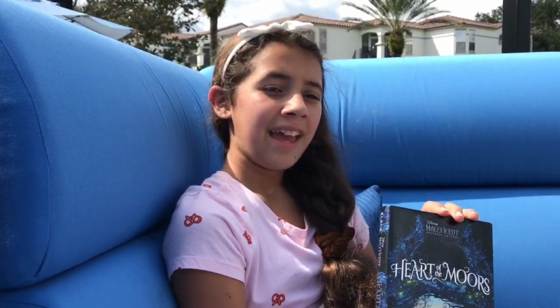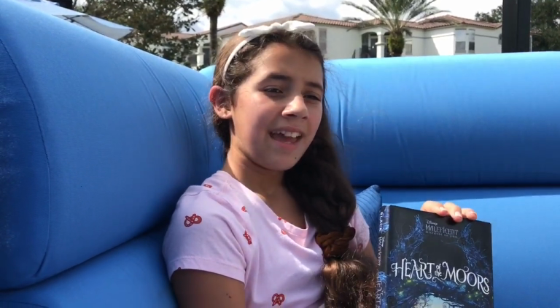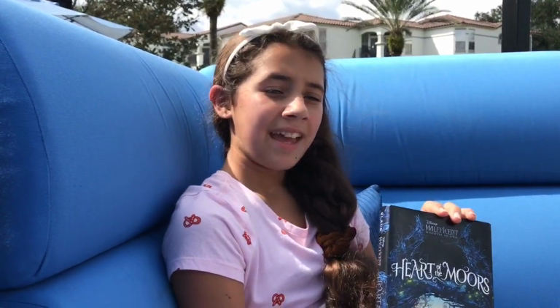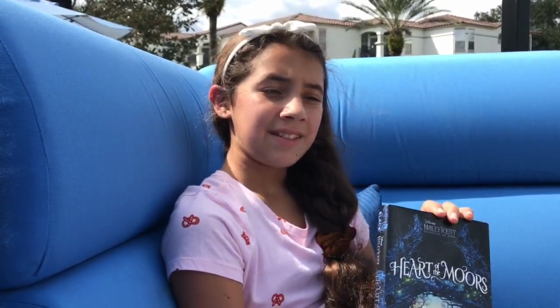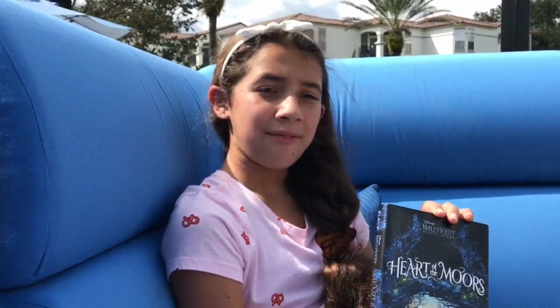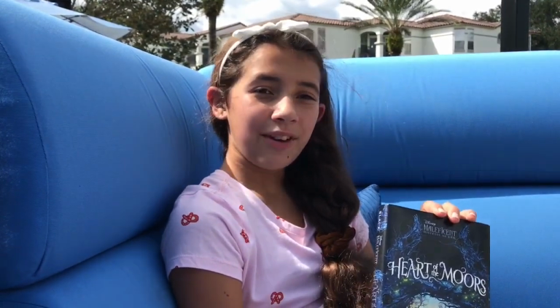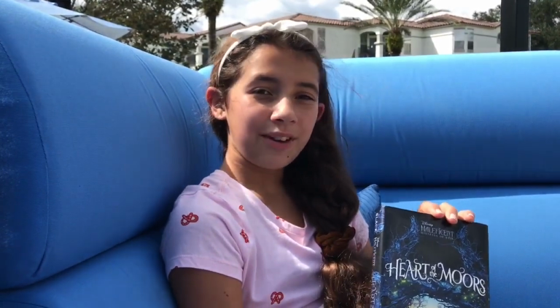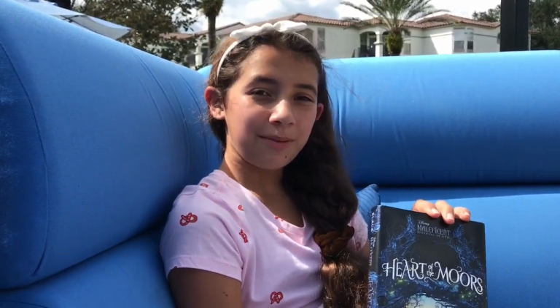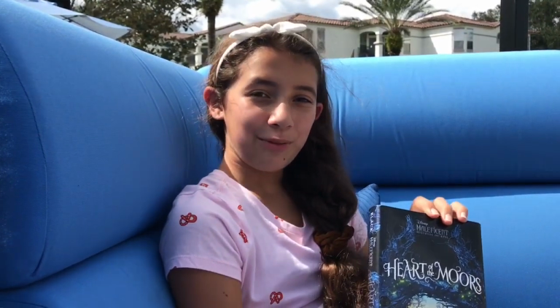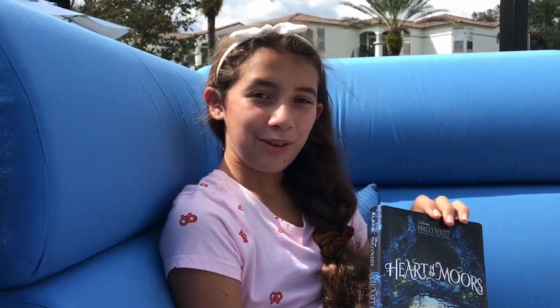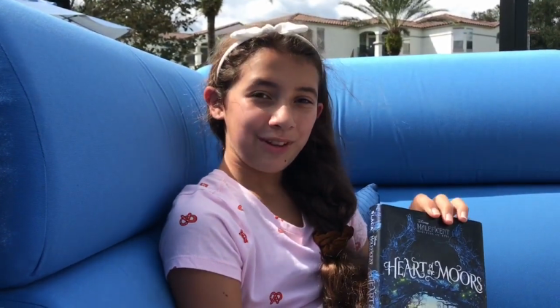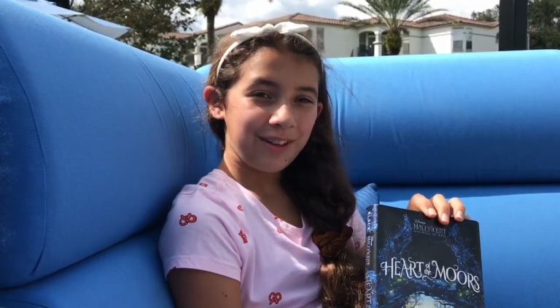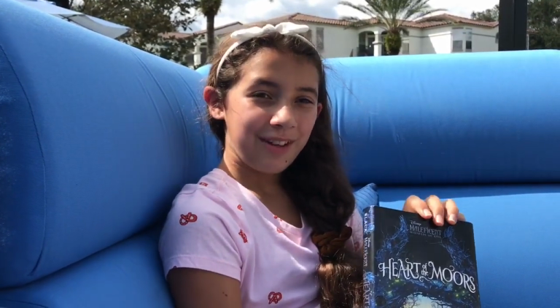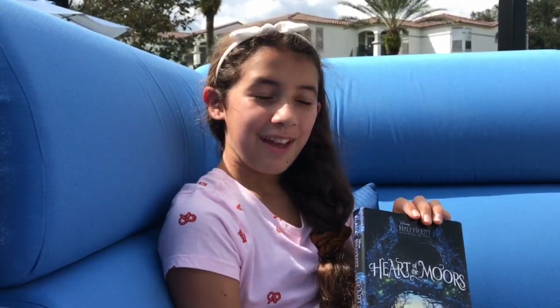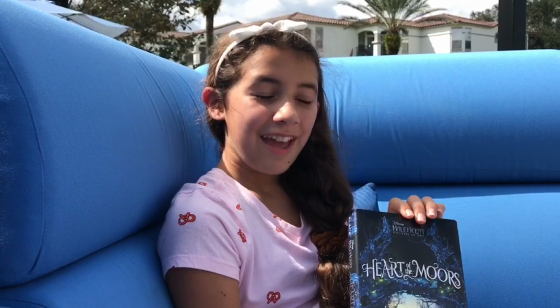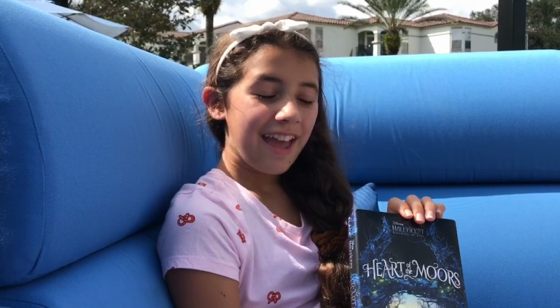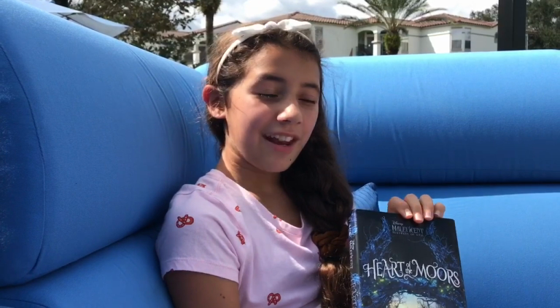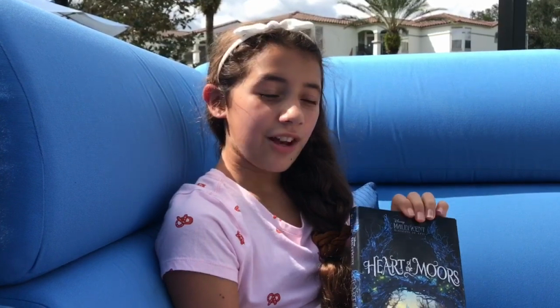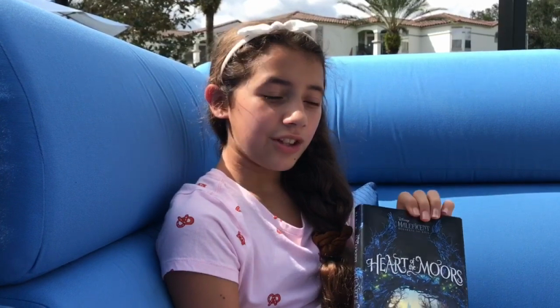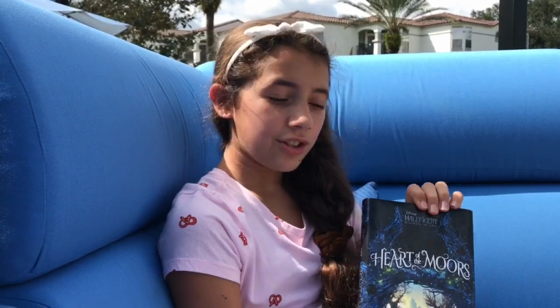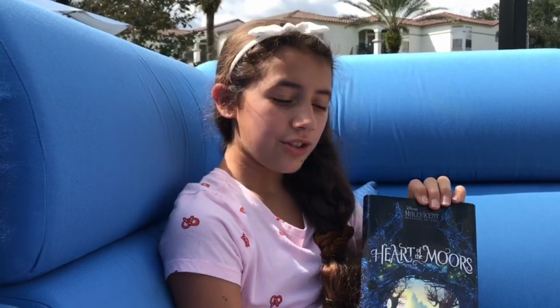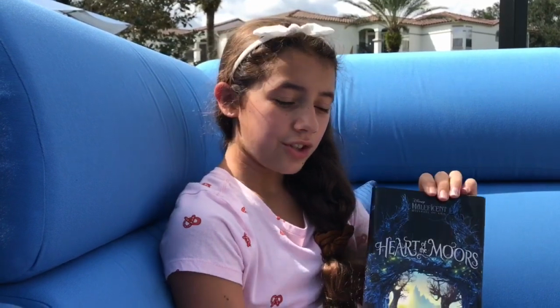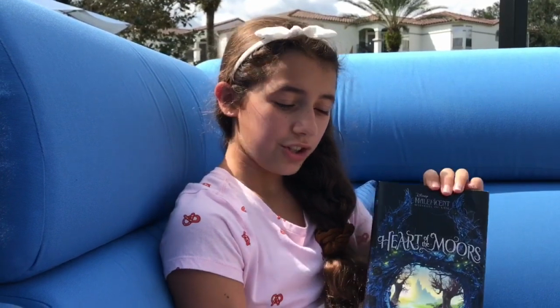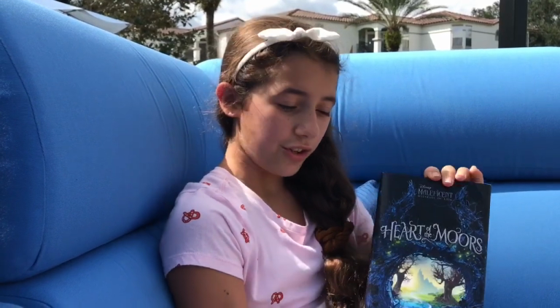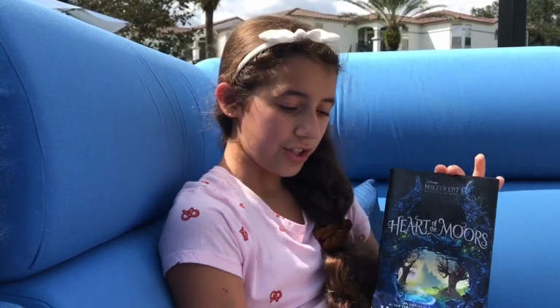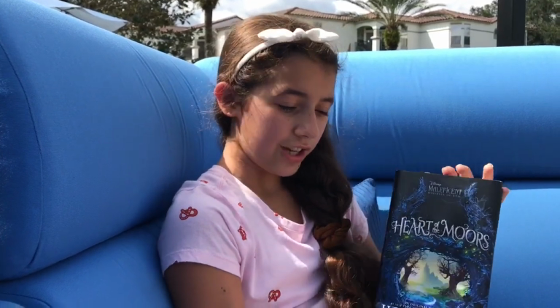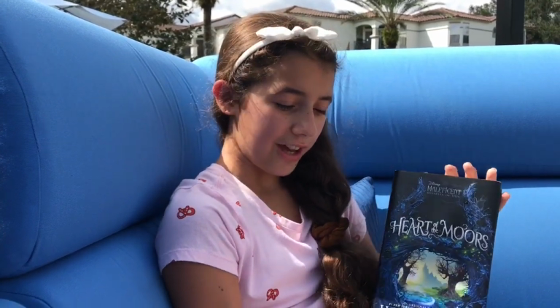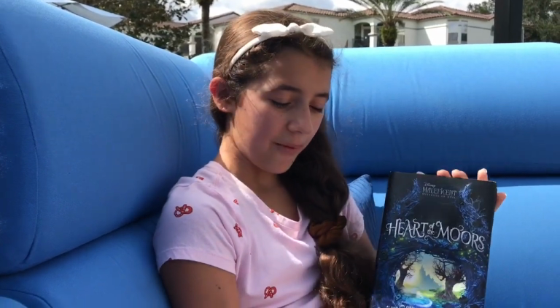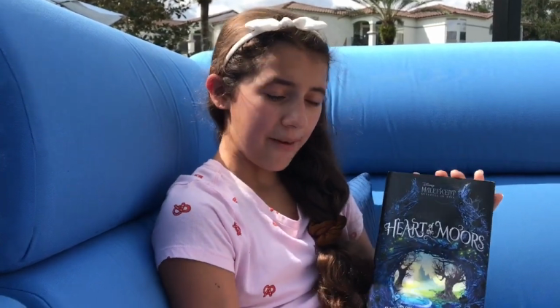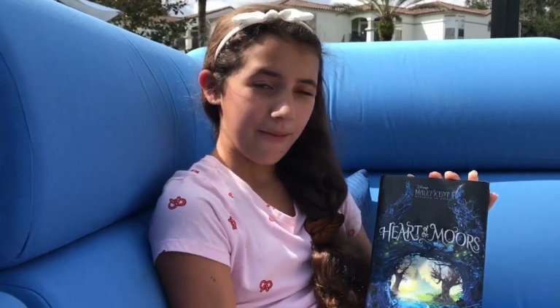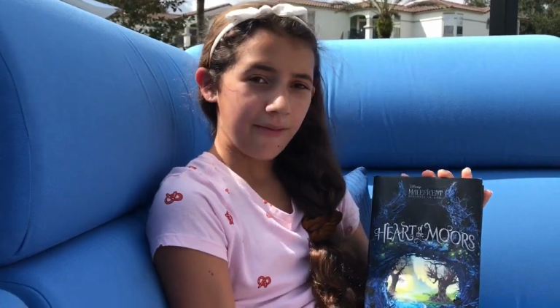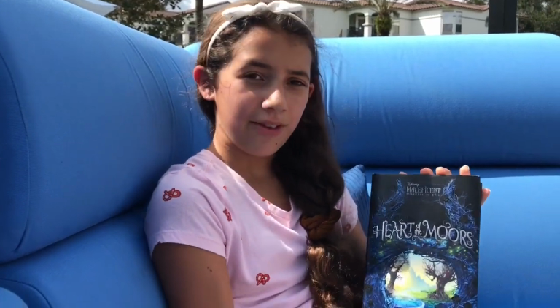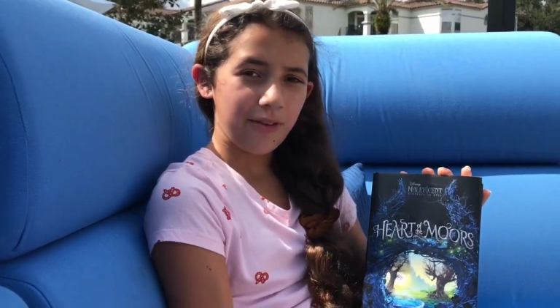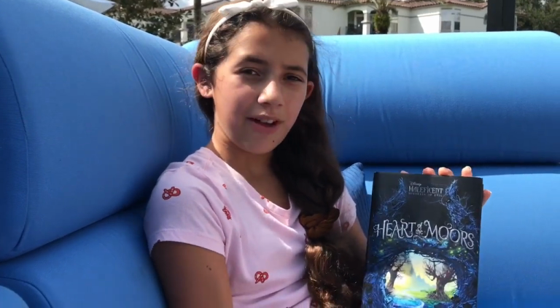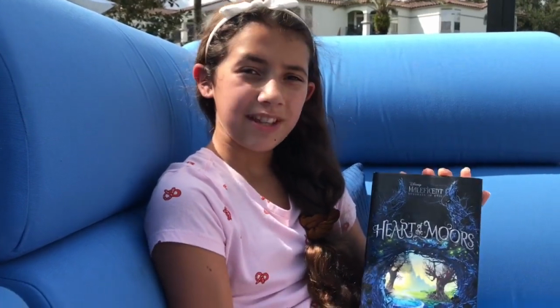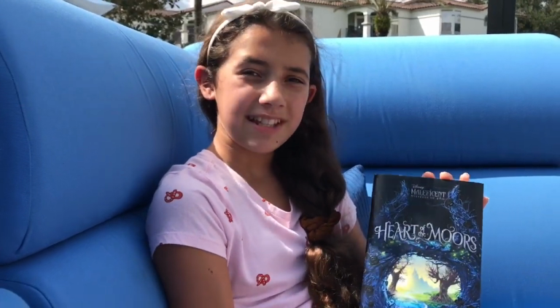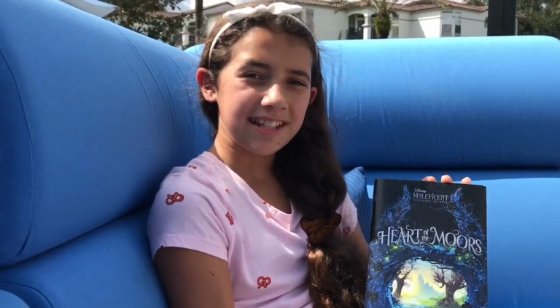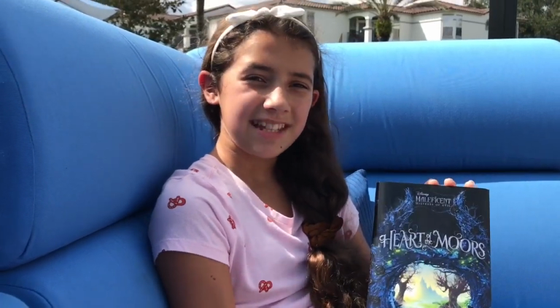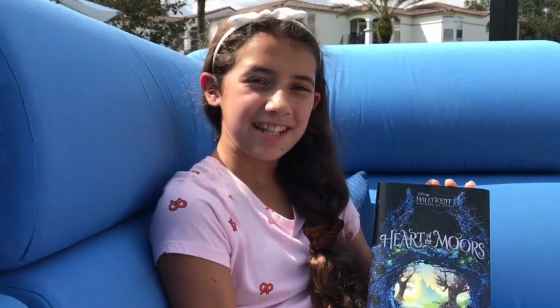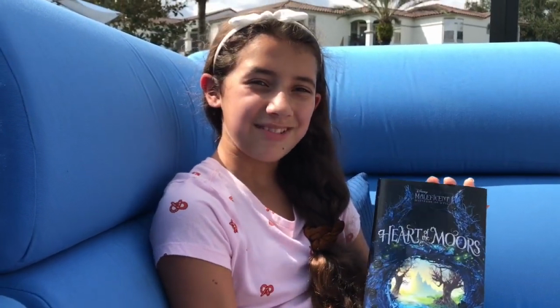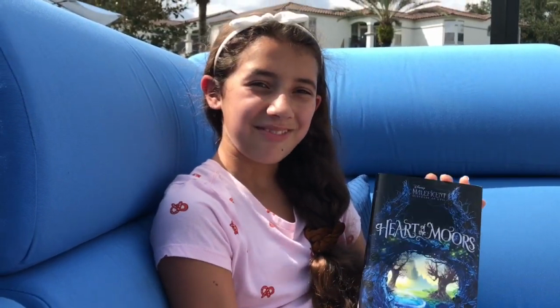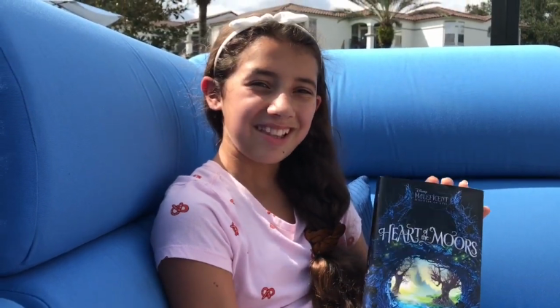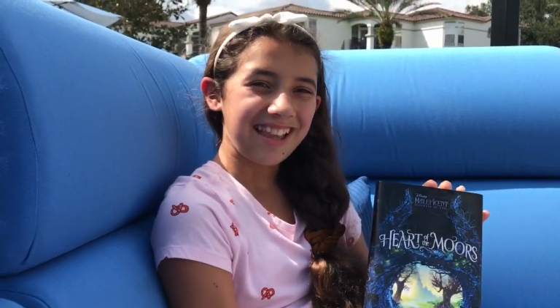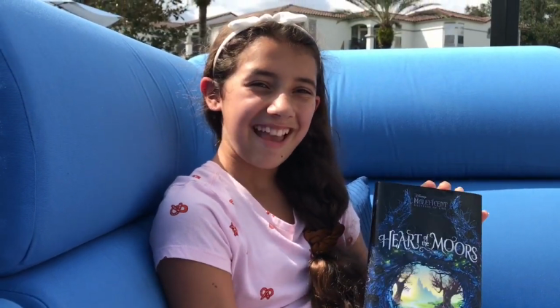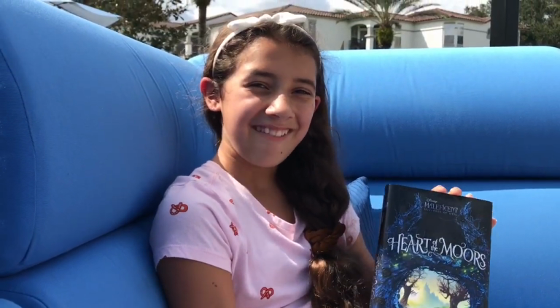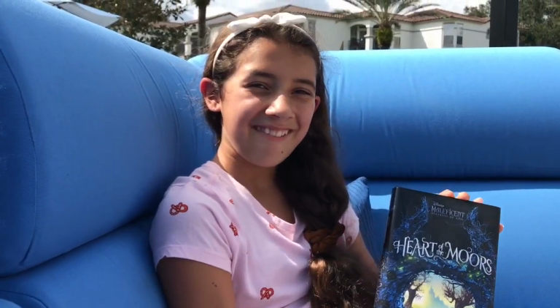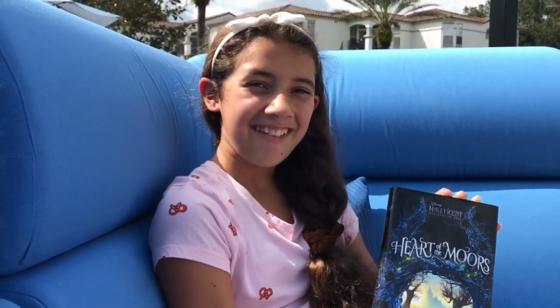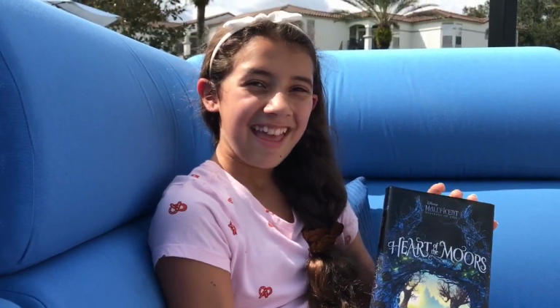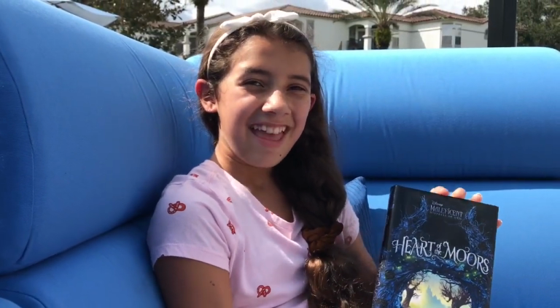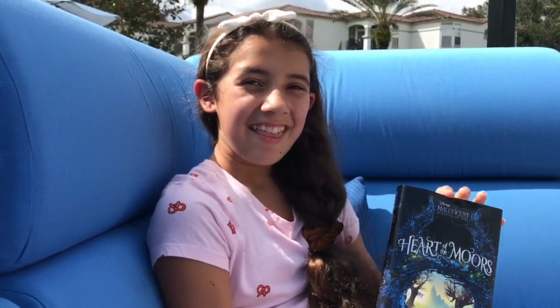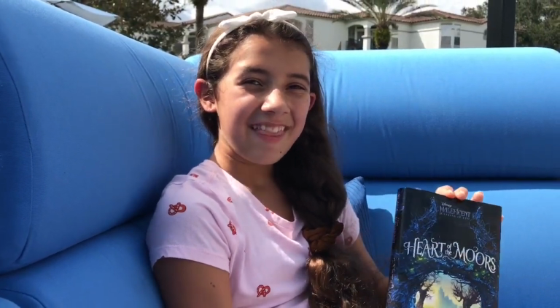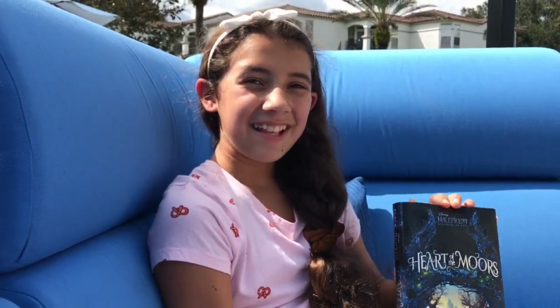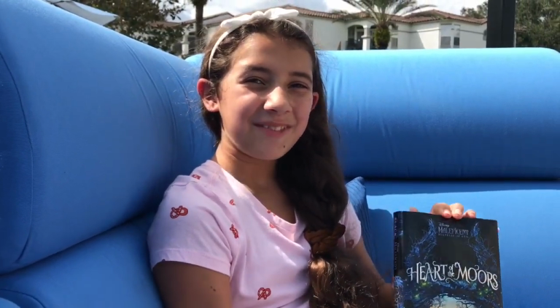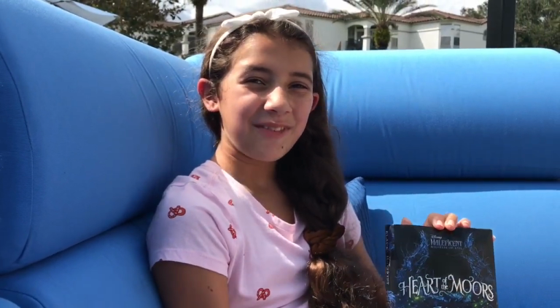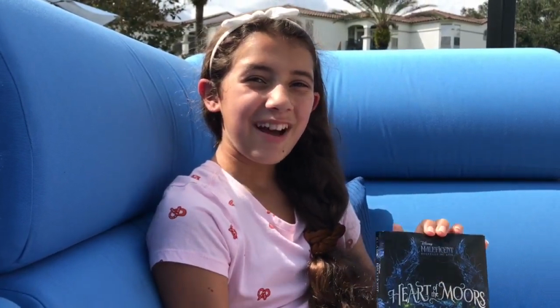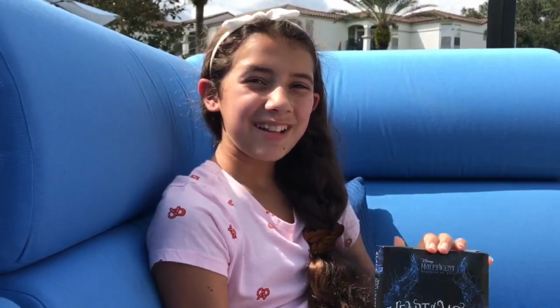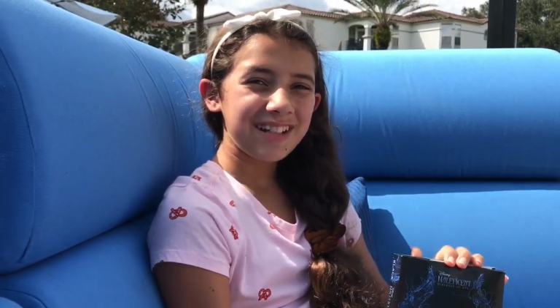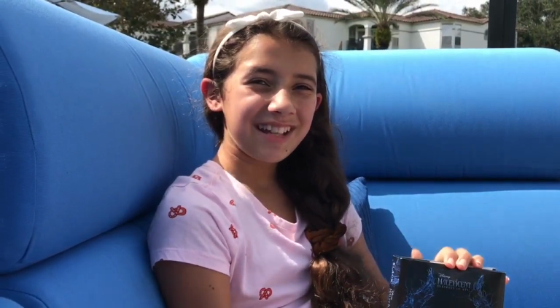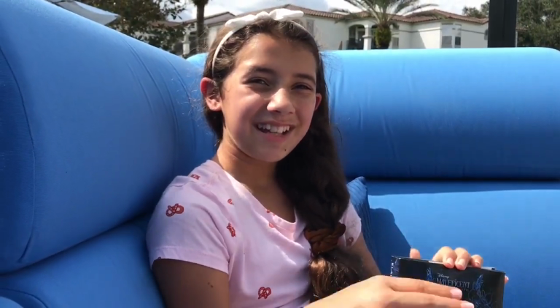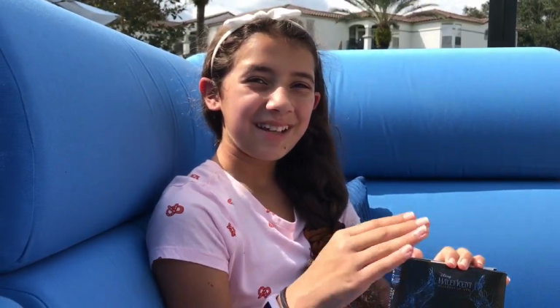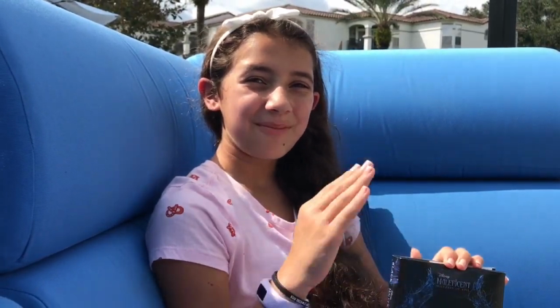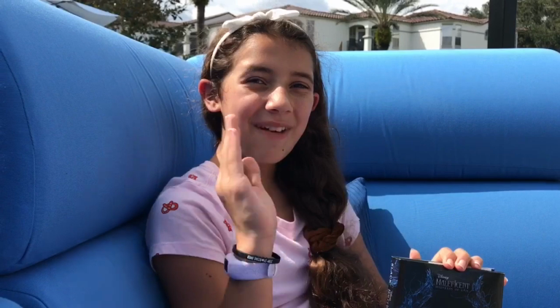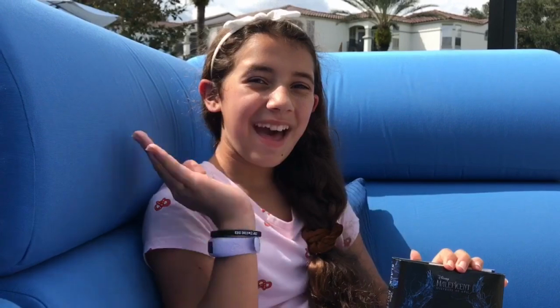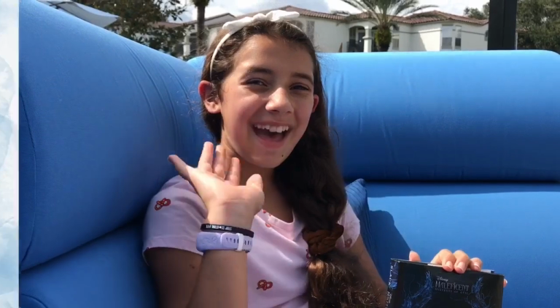It's a very good book. You should also go check out my review on the Disney Driven Life. Thanks for watching. Bye!